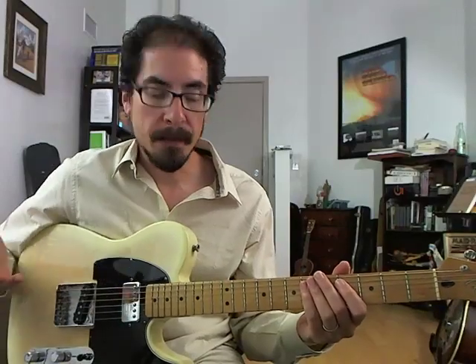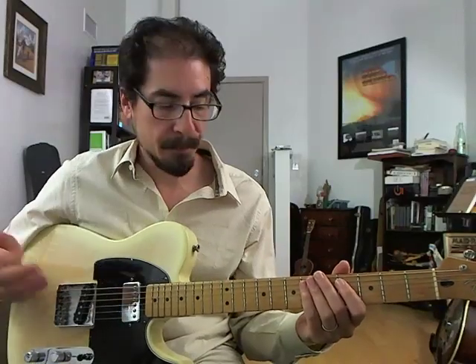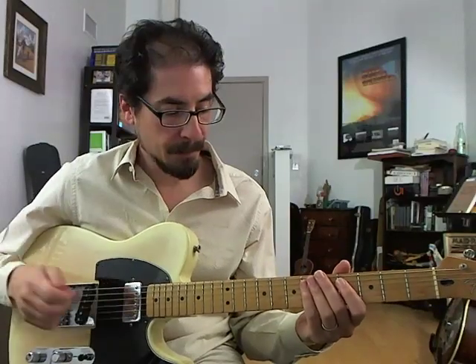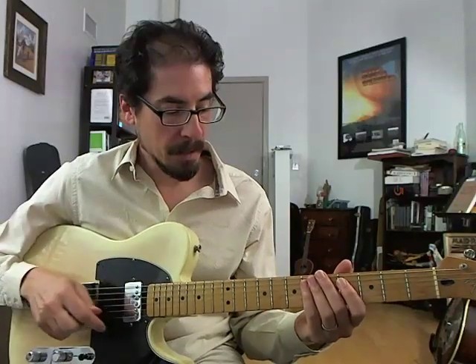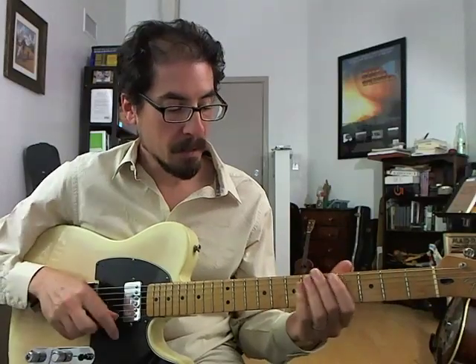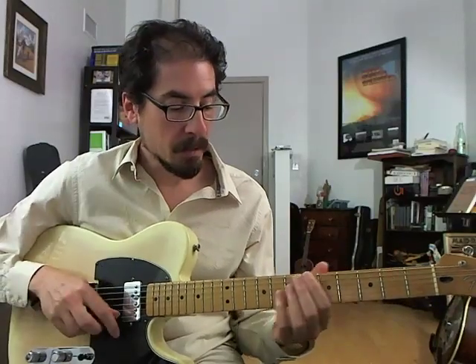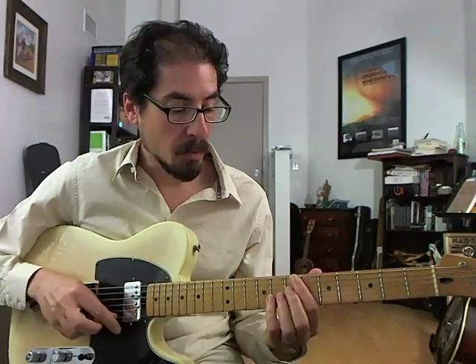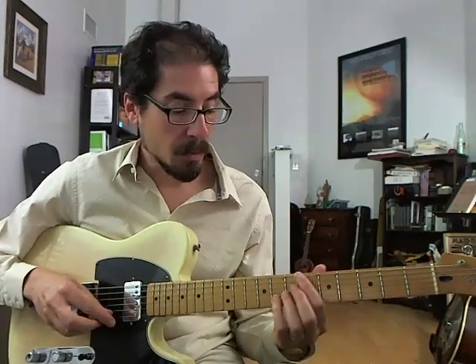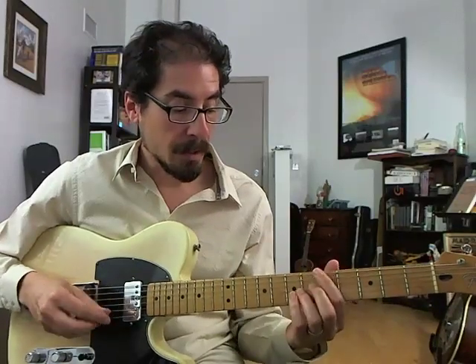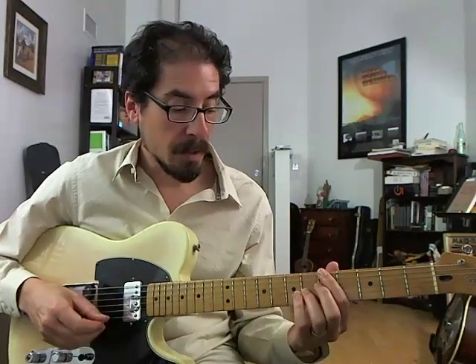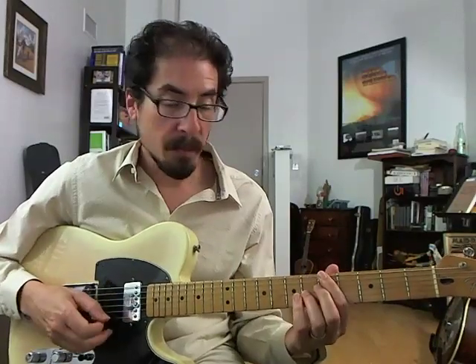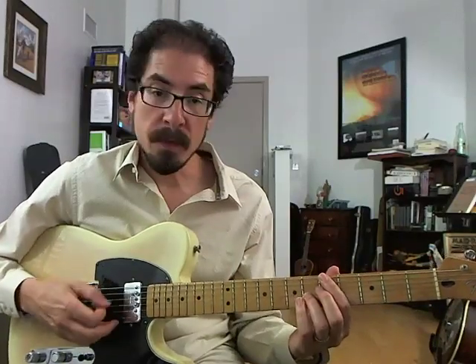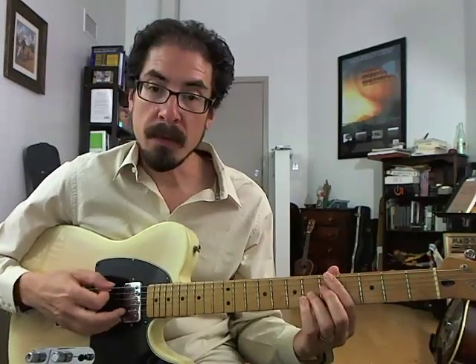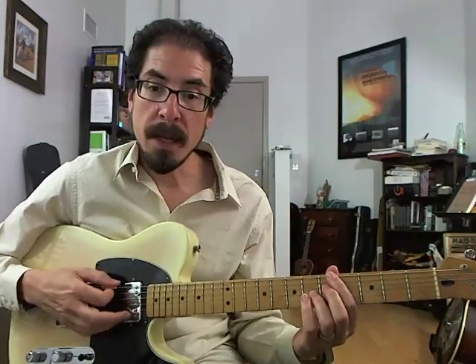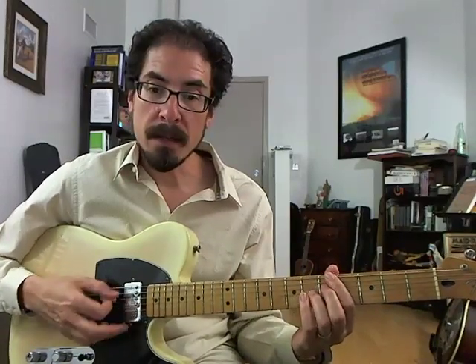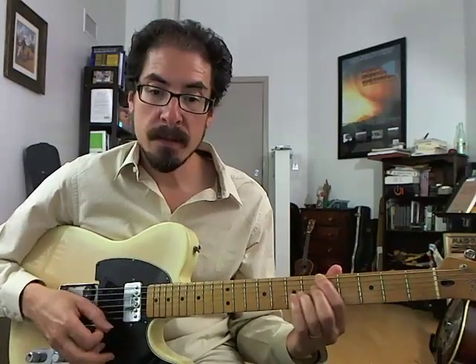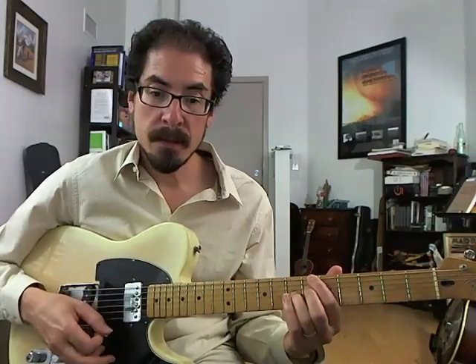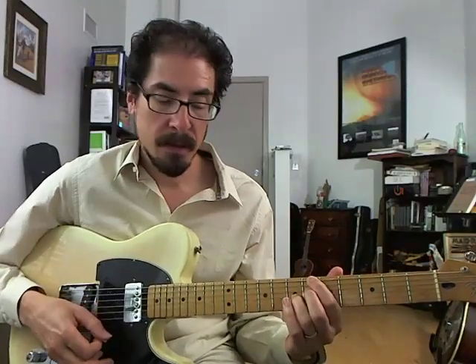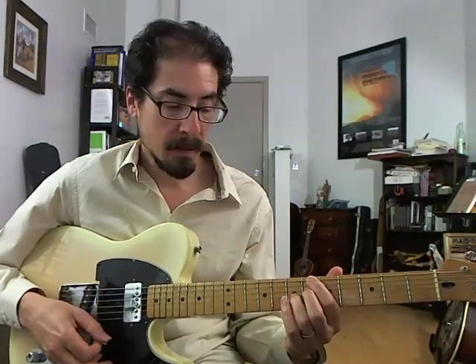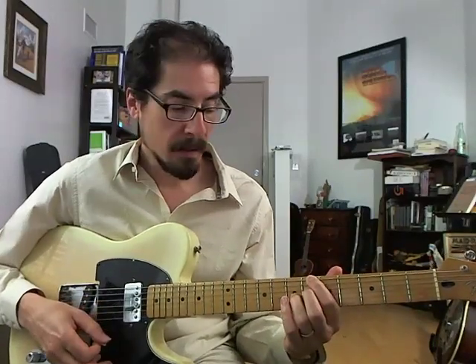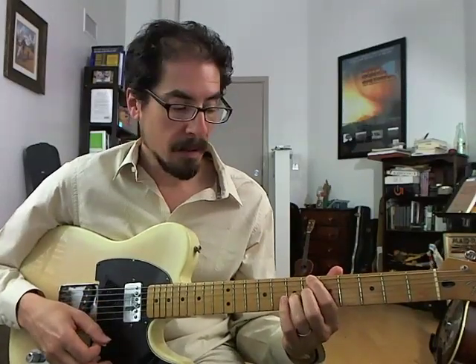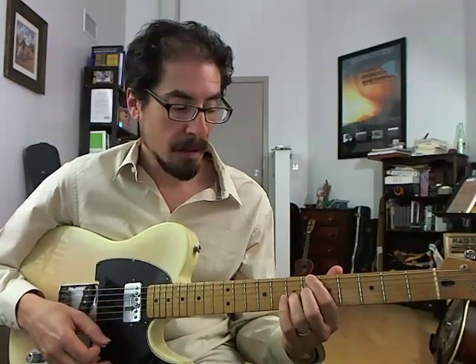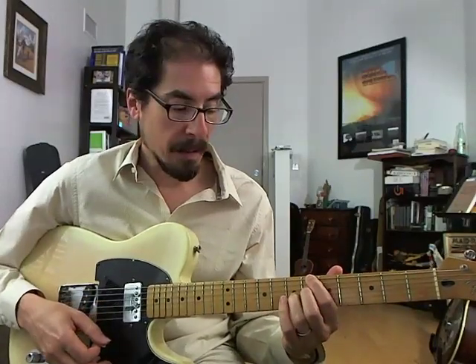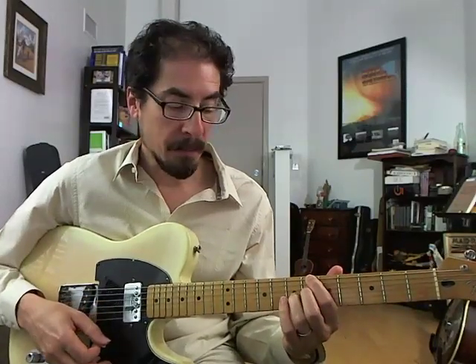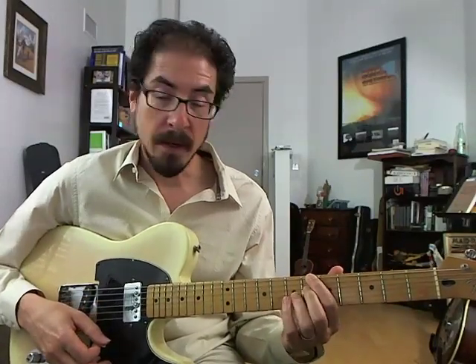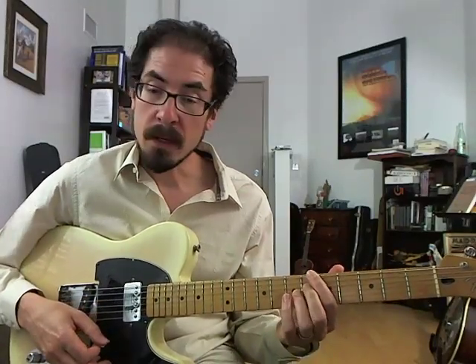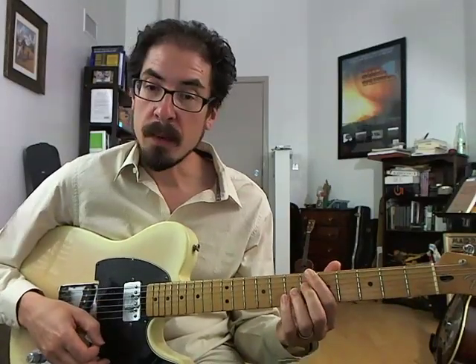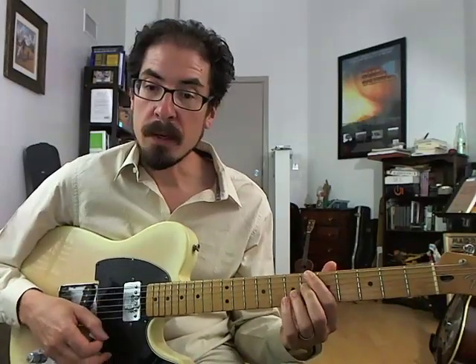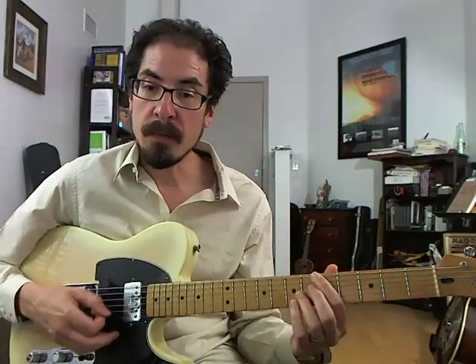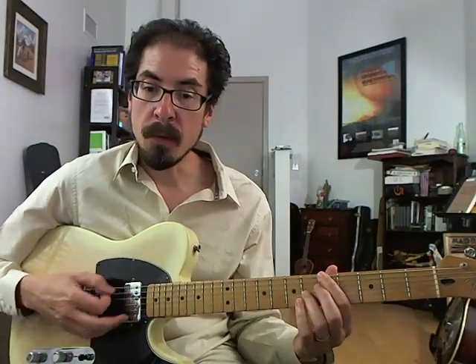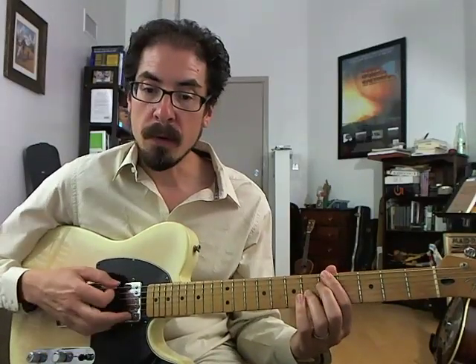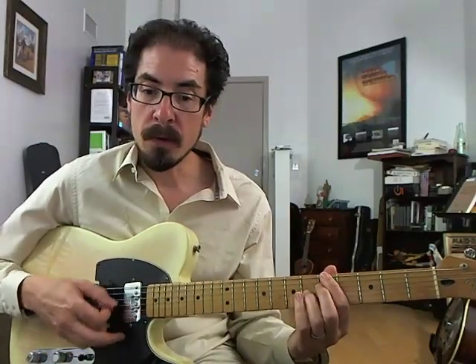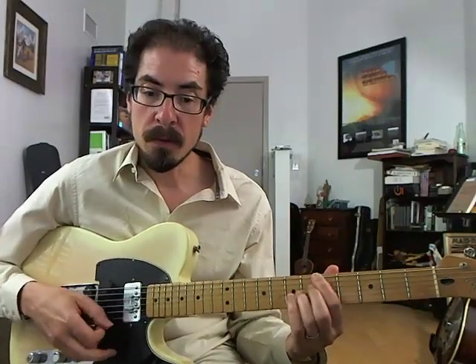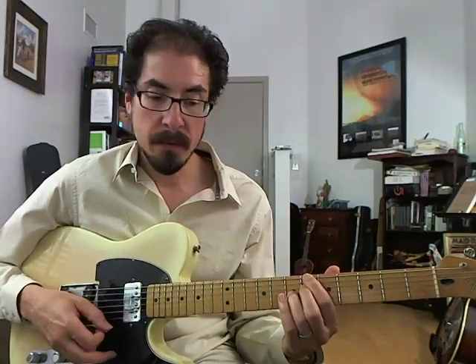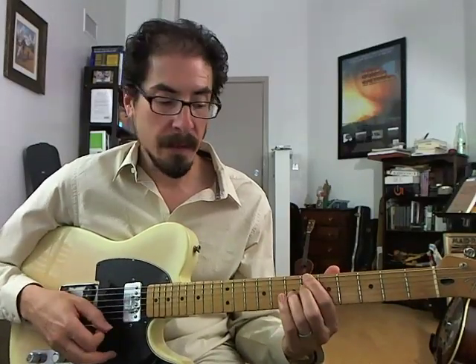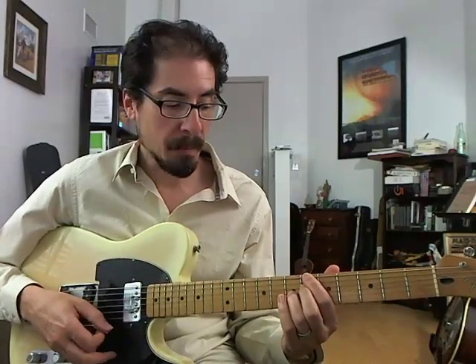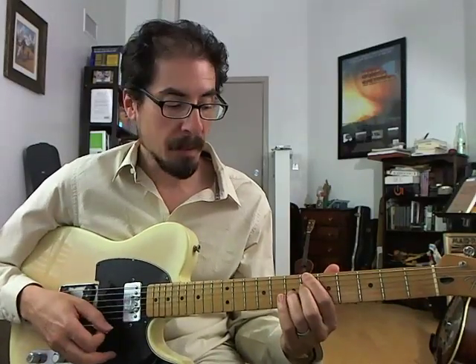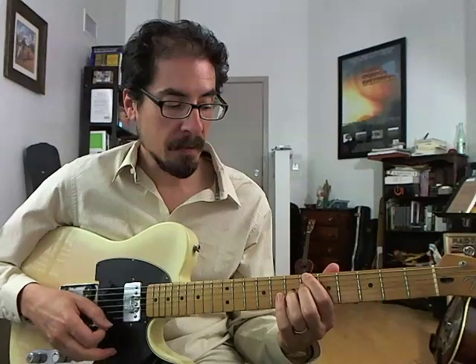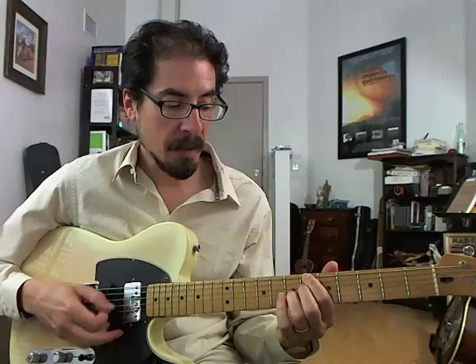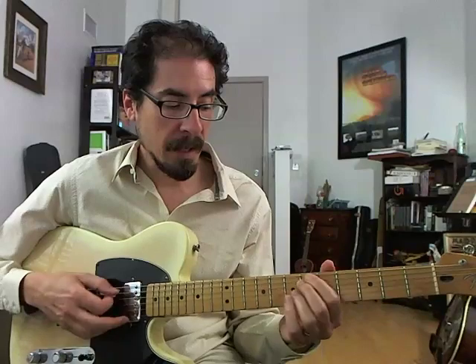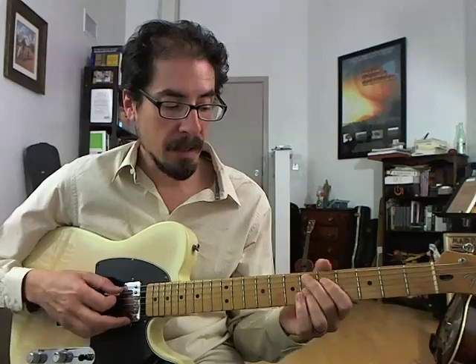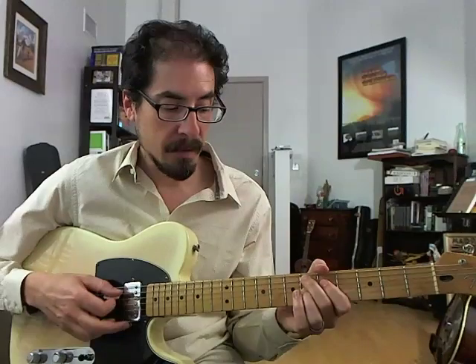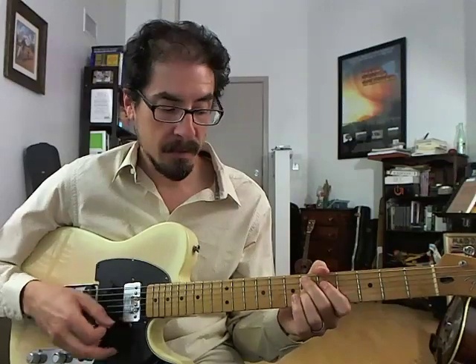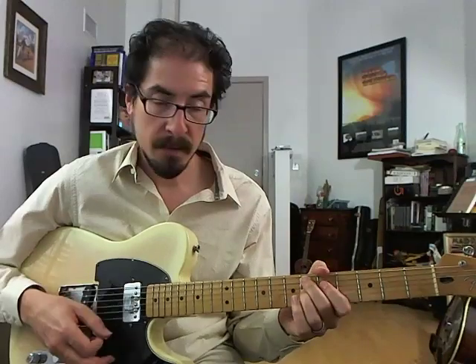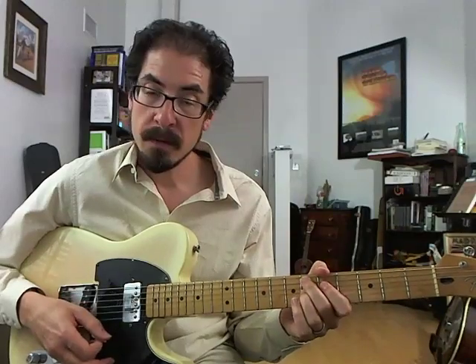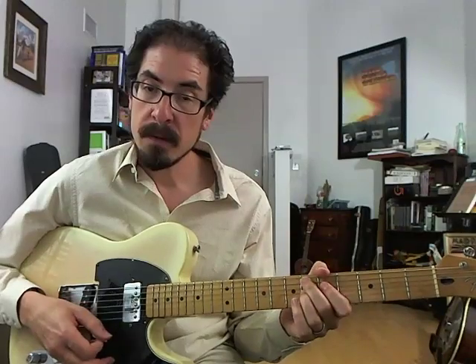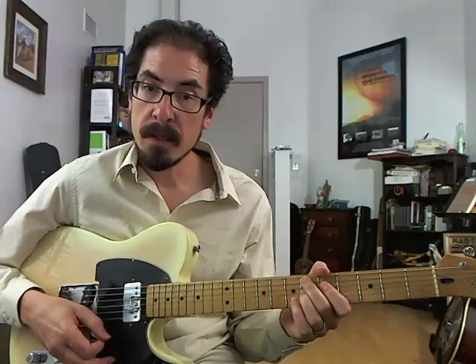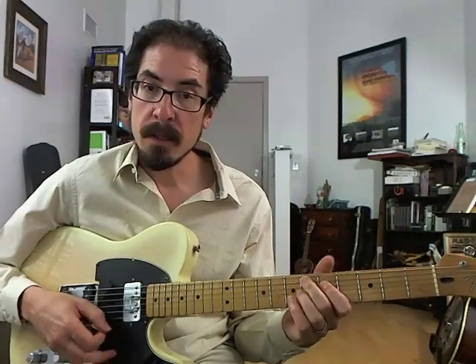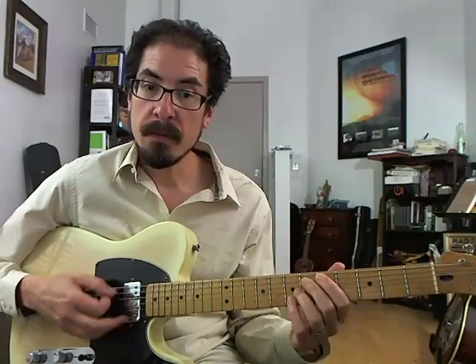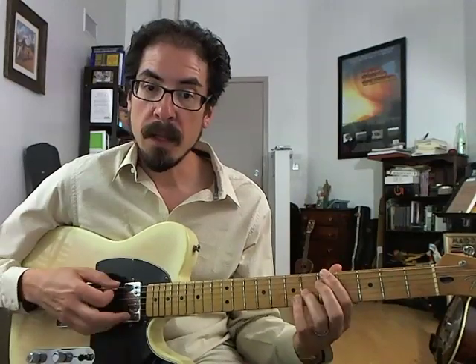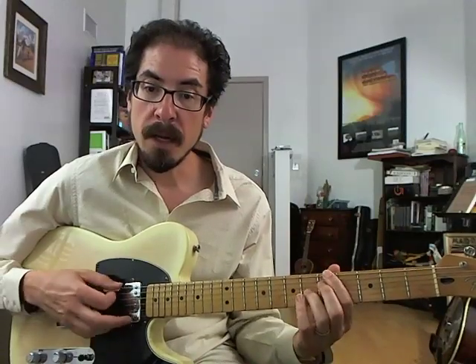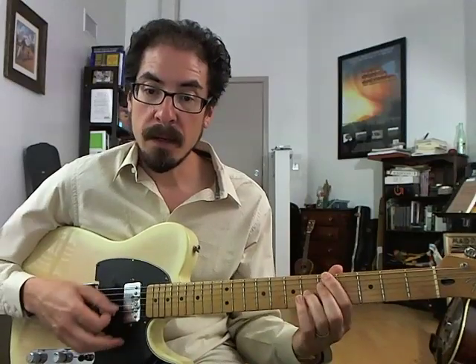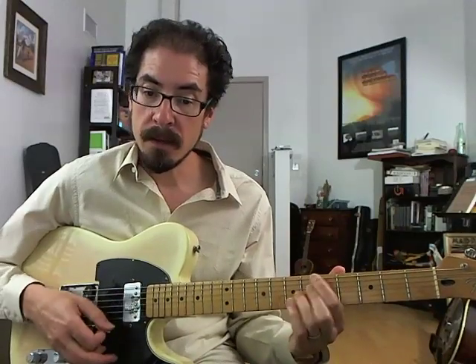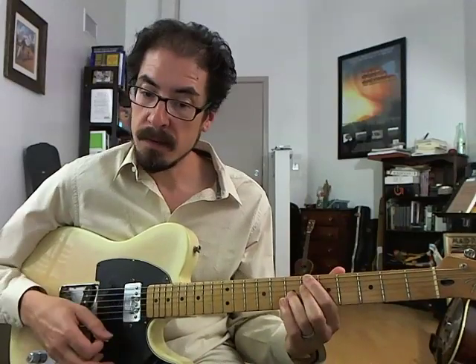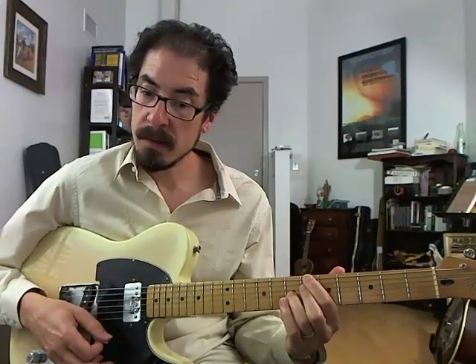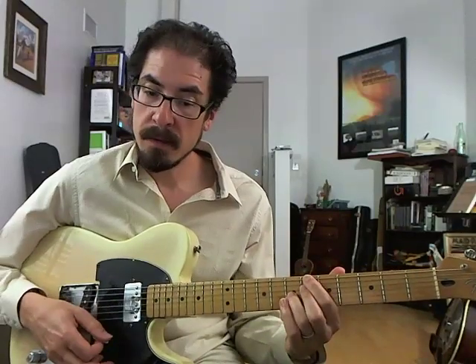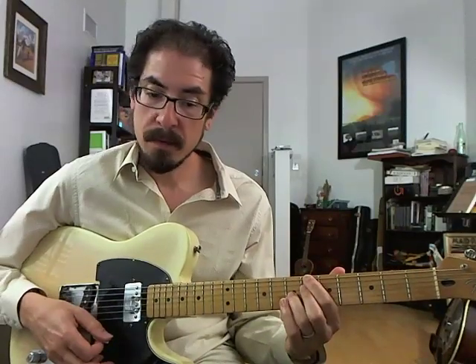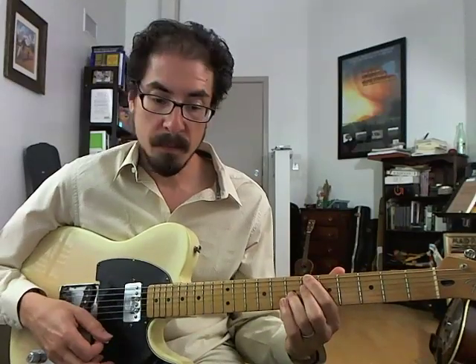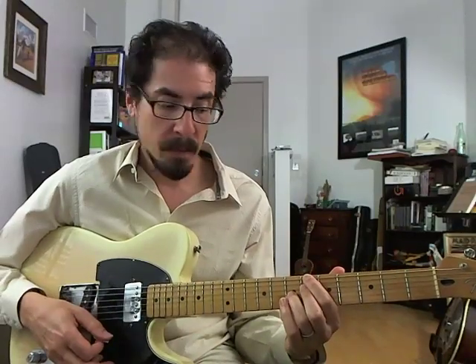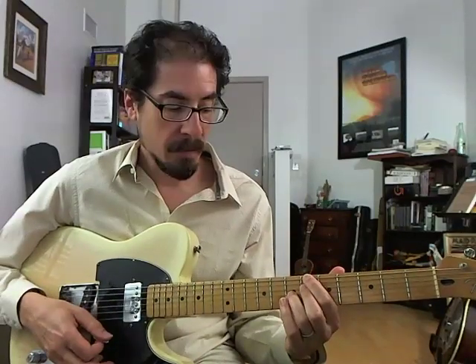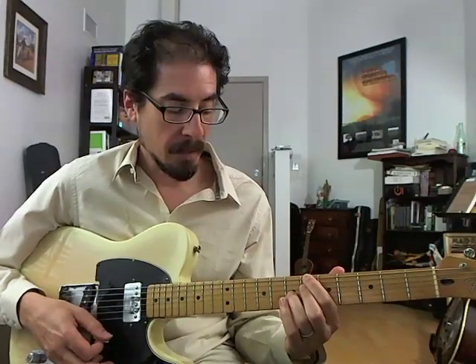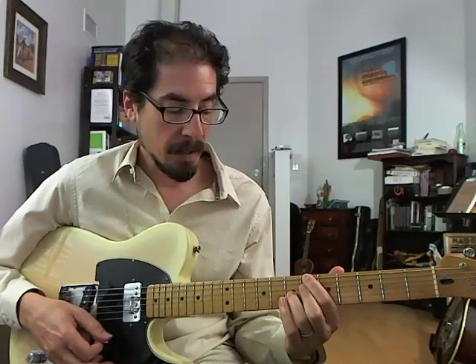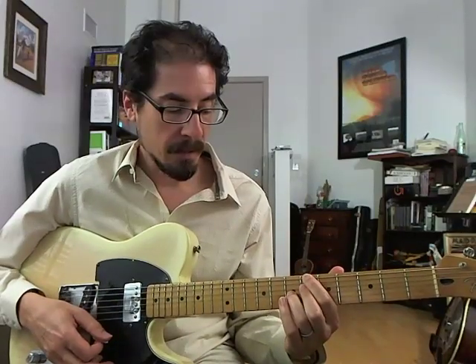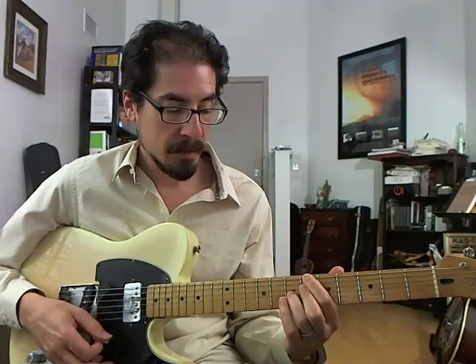Okay, so we're in the key of B-flat, and we've got a quick four — so we've got B-flat, E-flat, and B-flat.